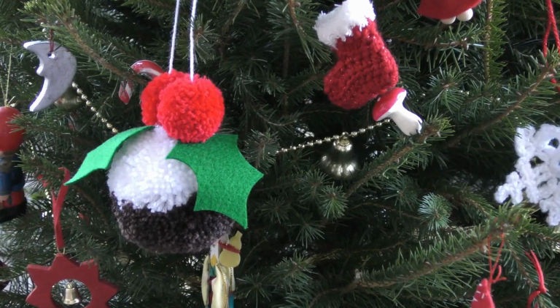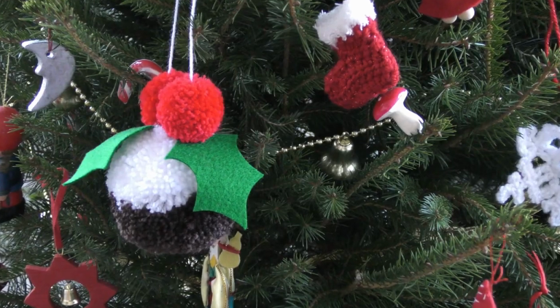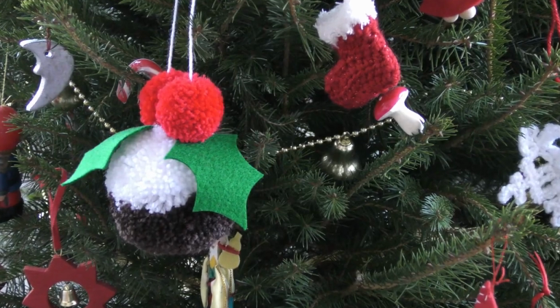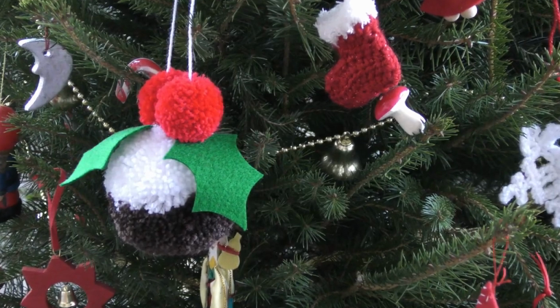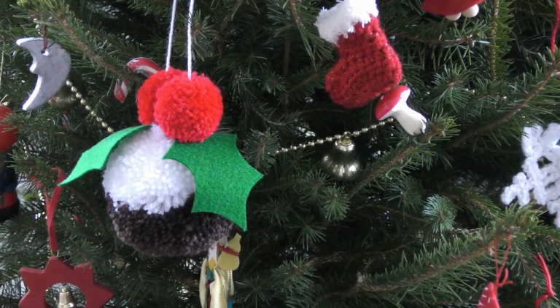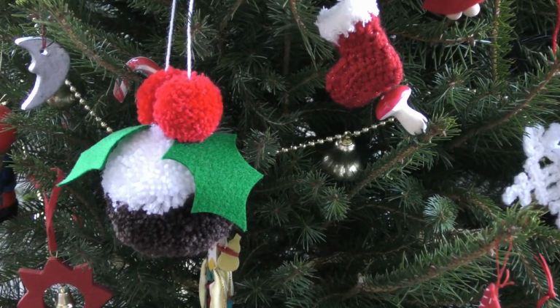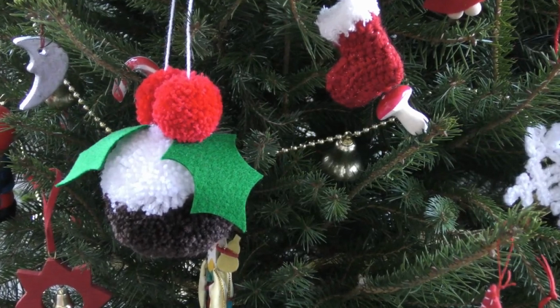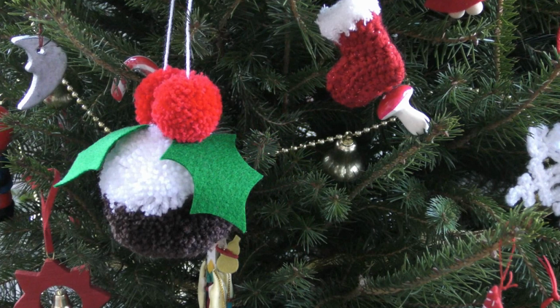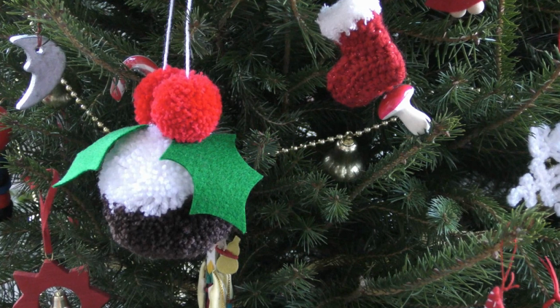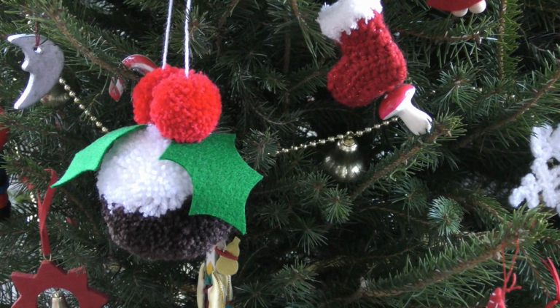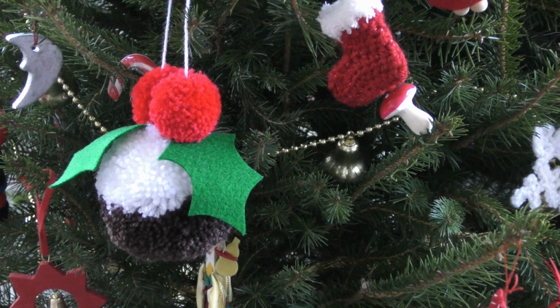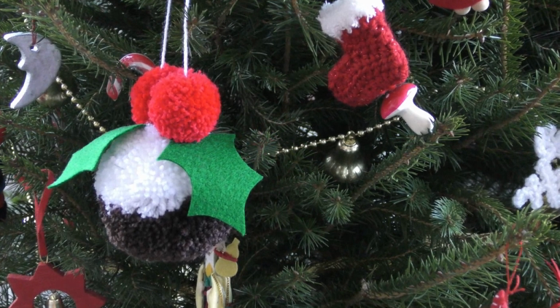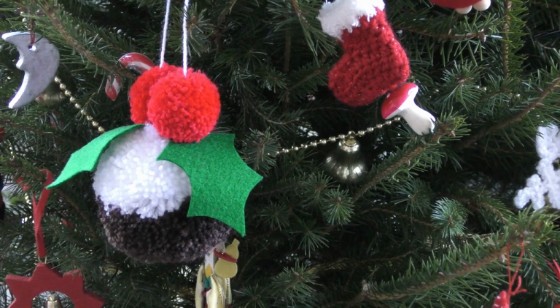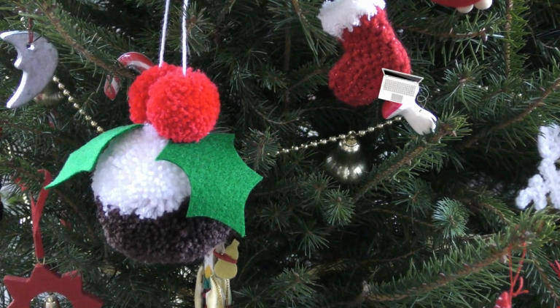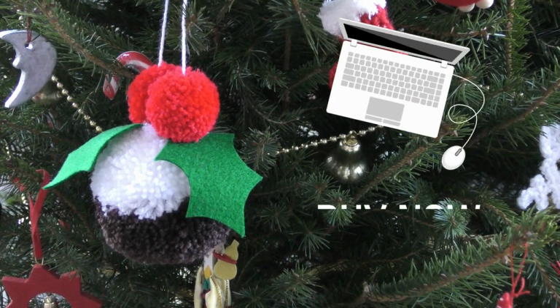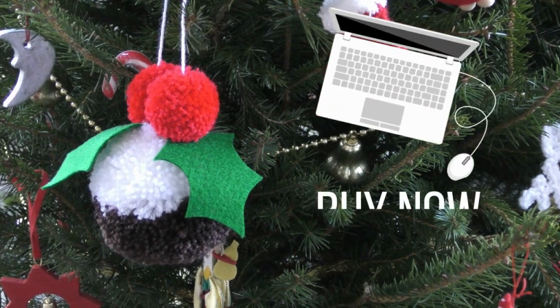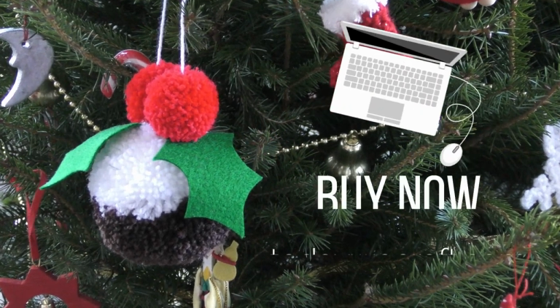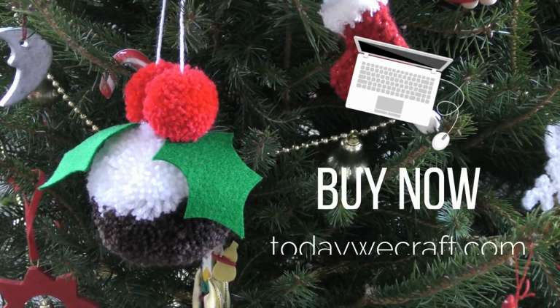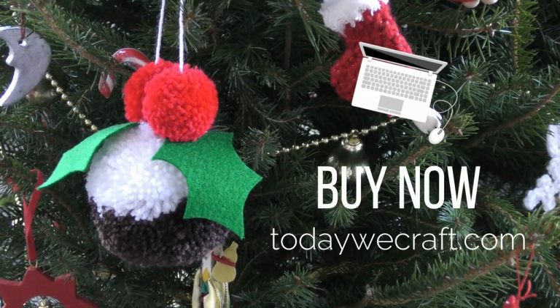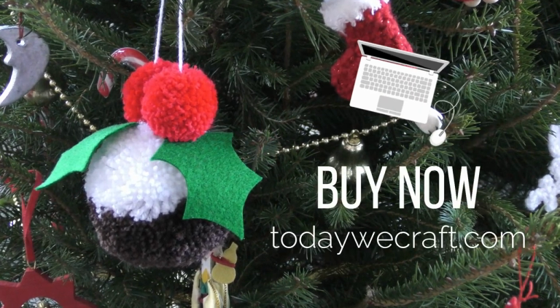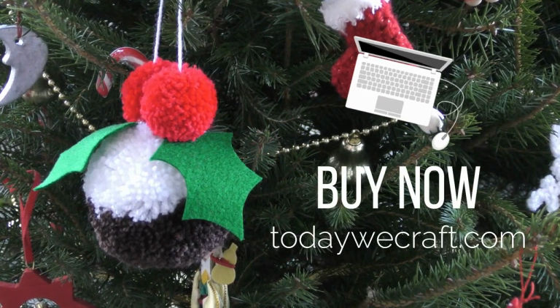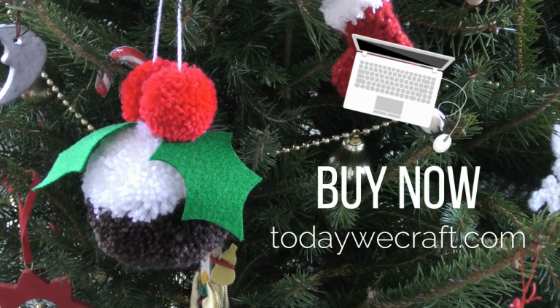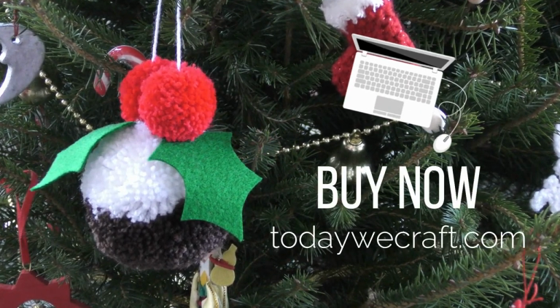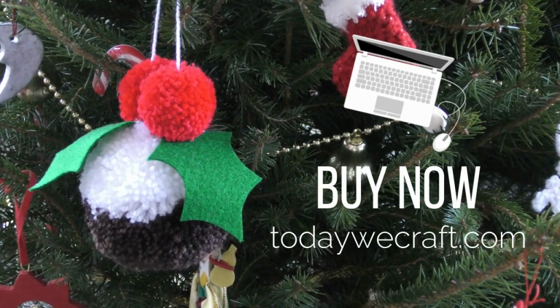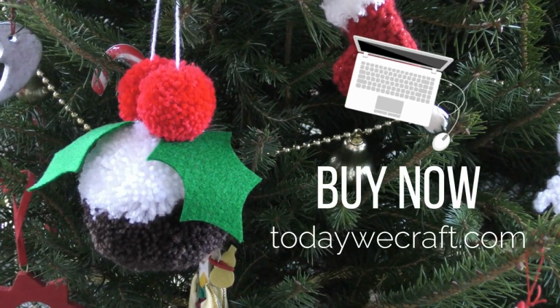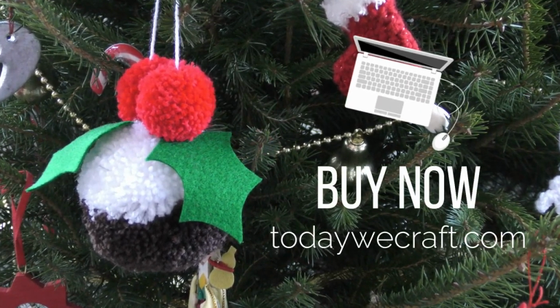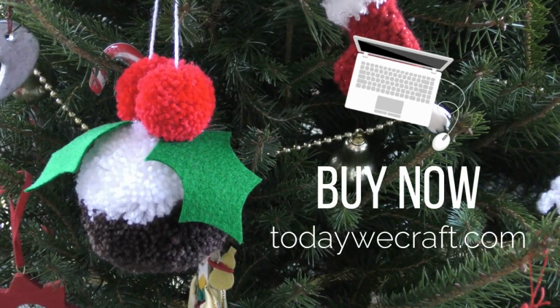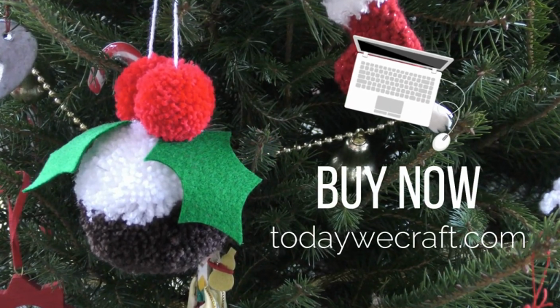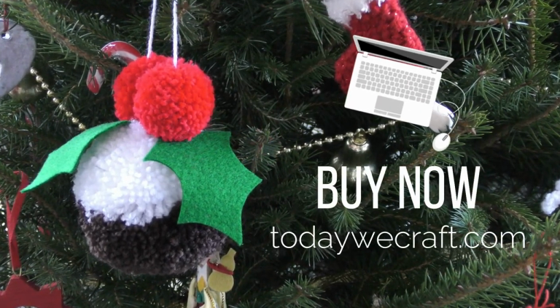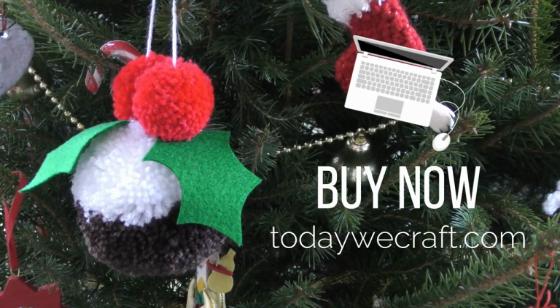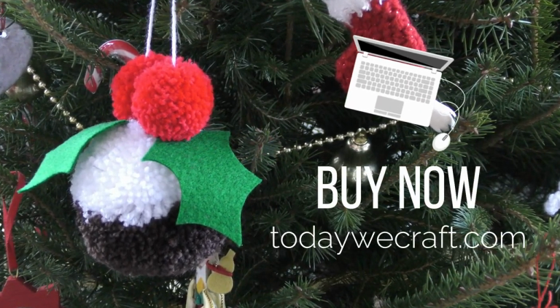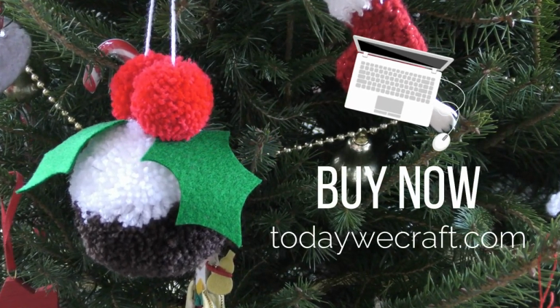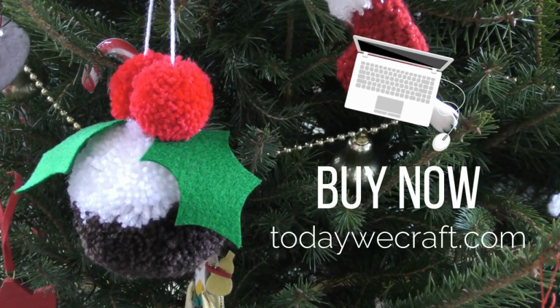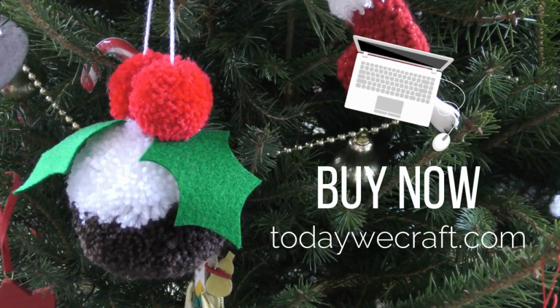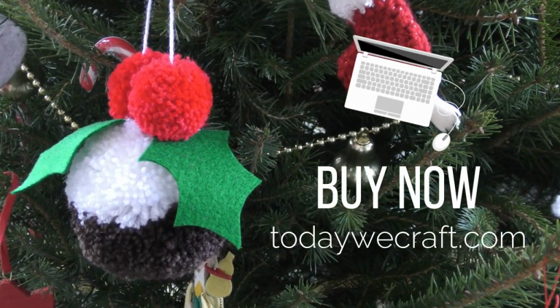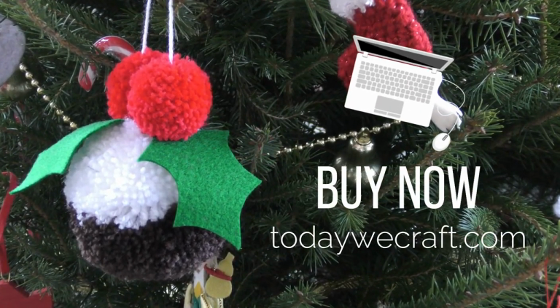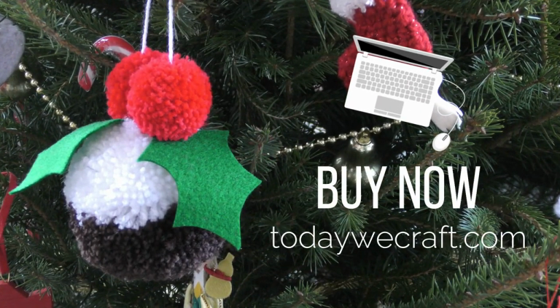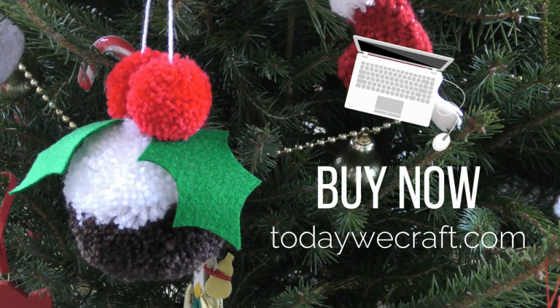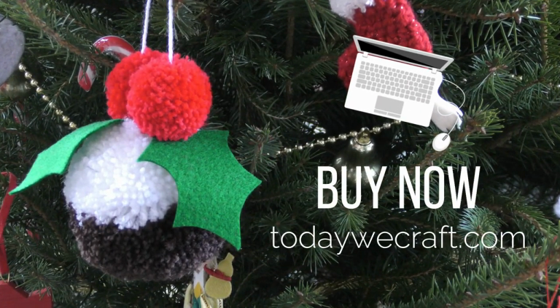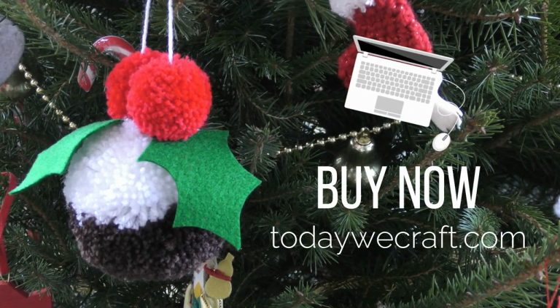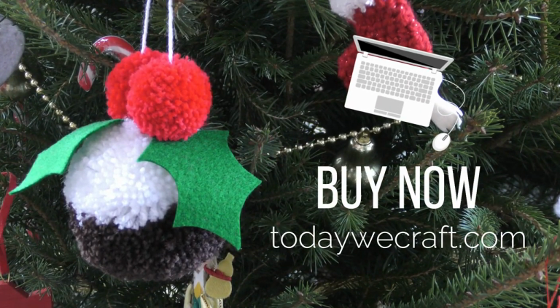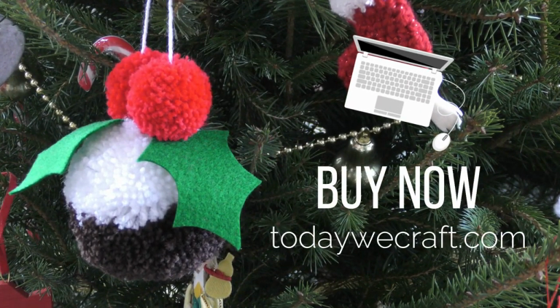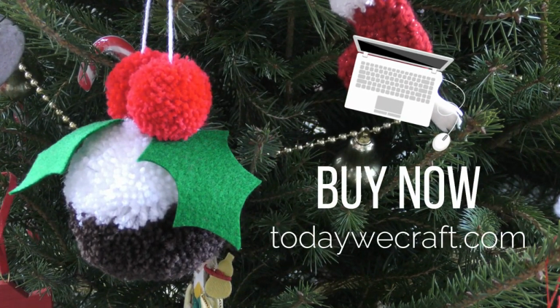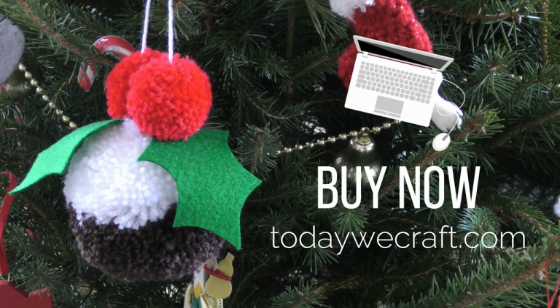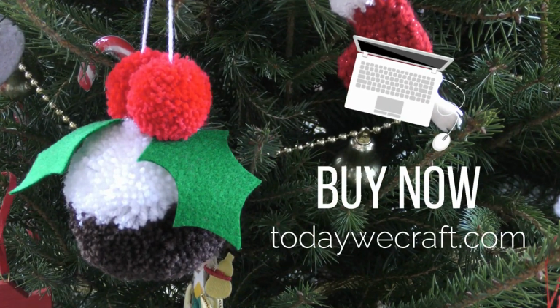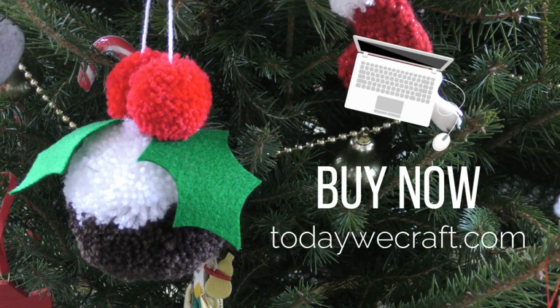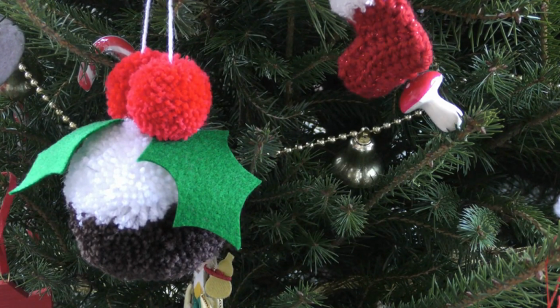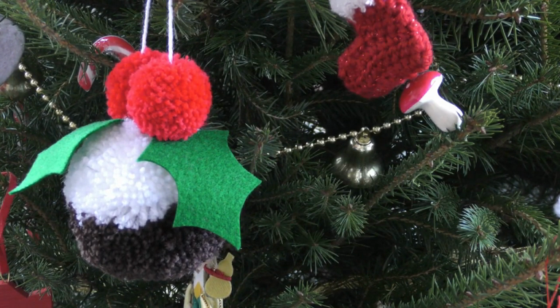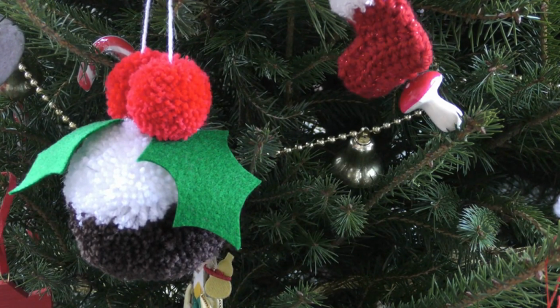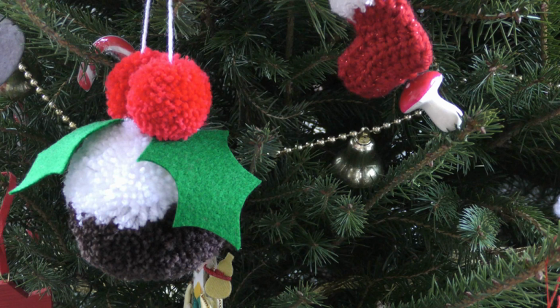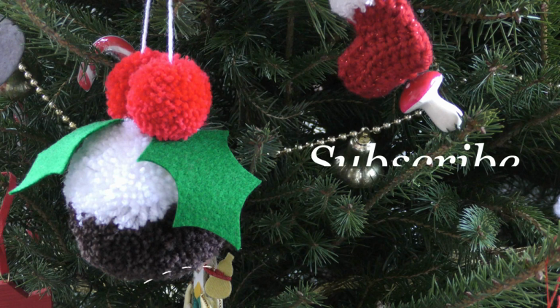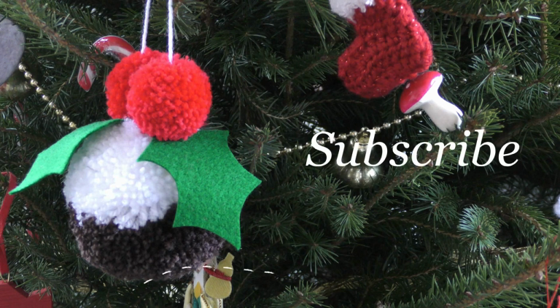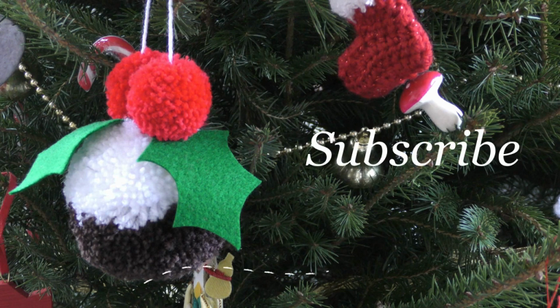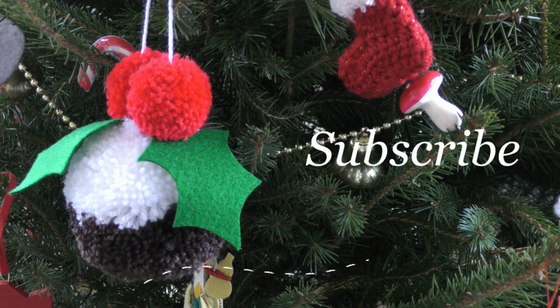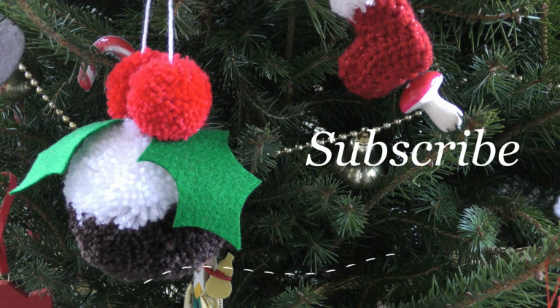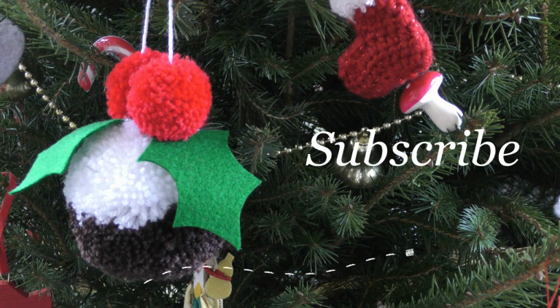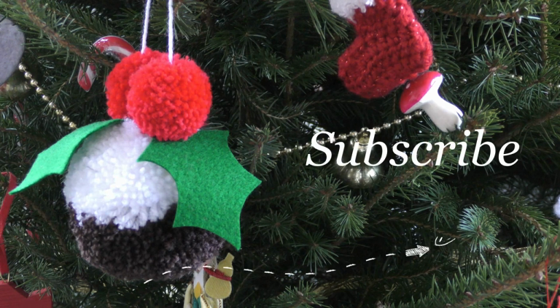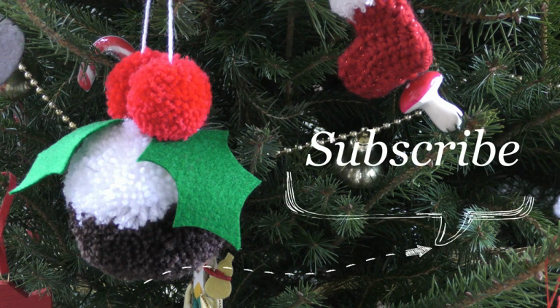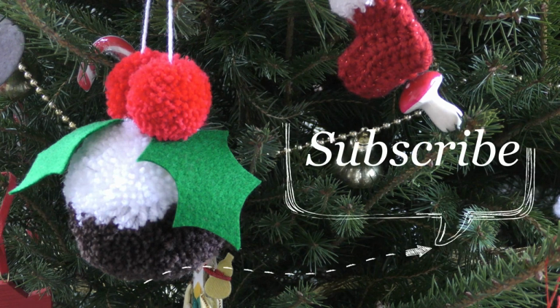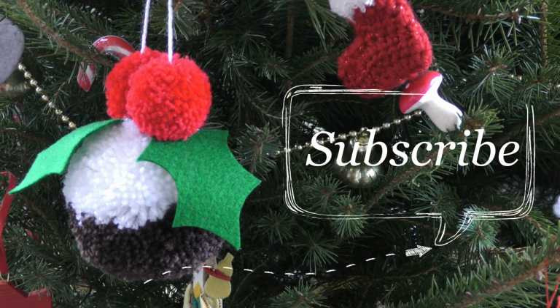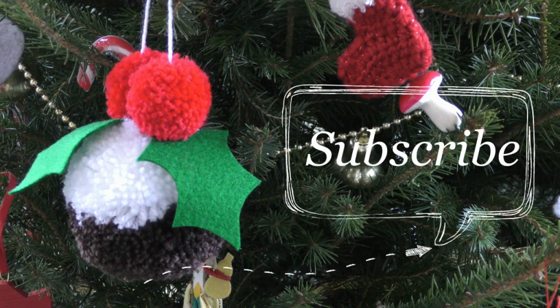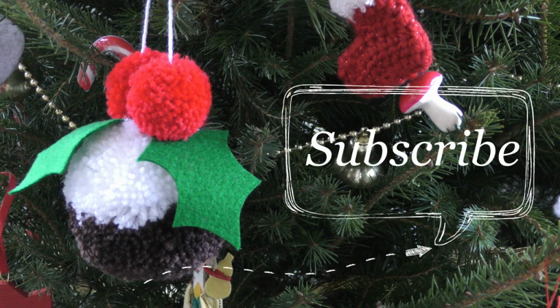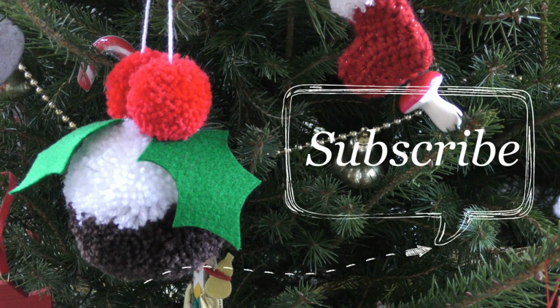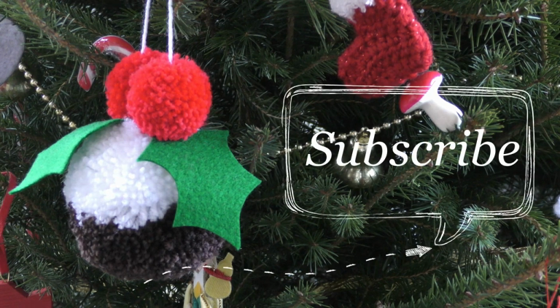You can purchase everything that you need to make these pompons from todaywecraft.com. Thanks for watching, and if you like this video, don't forget to subscribe.